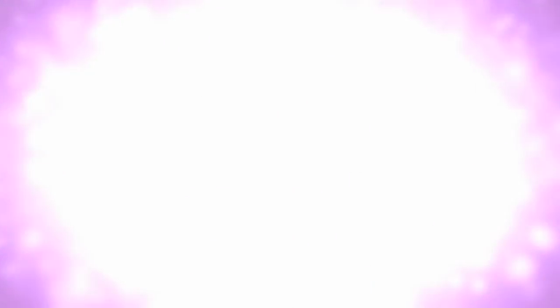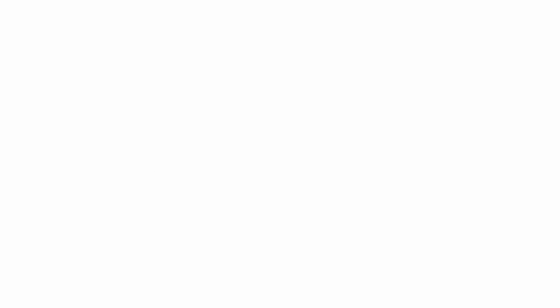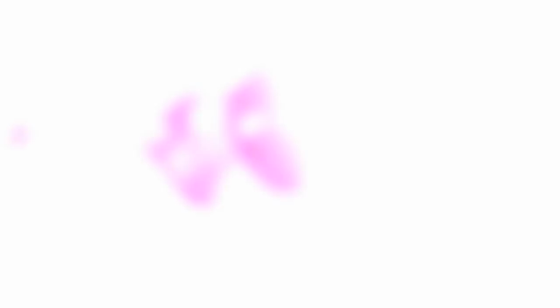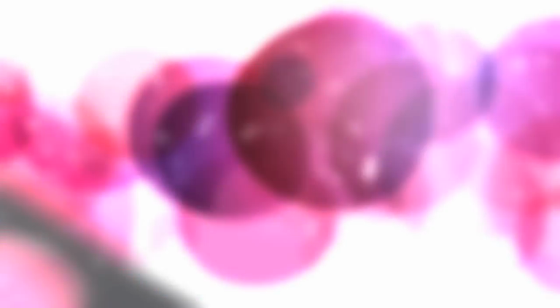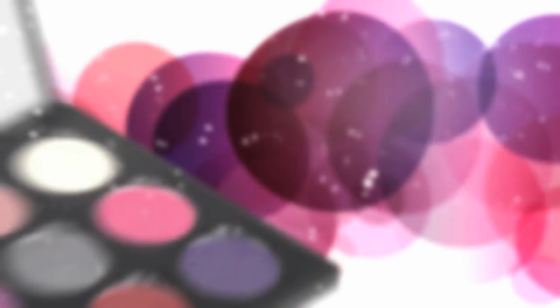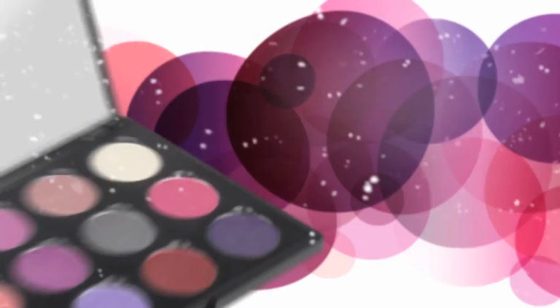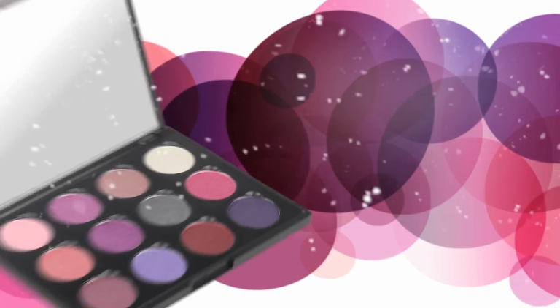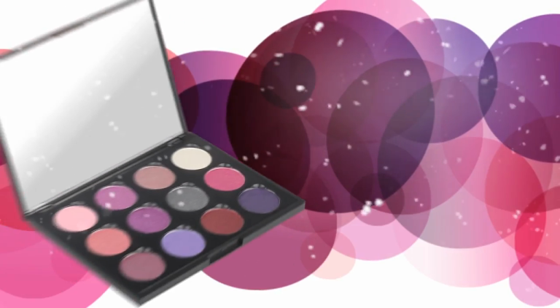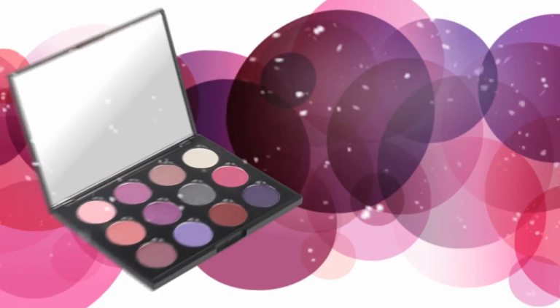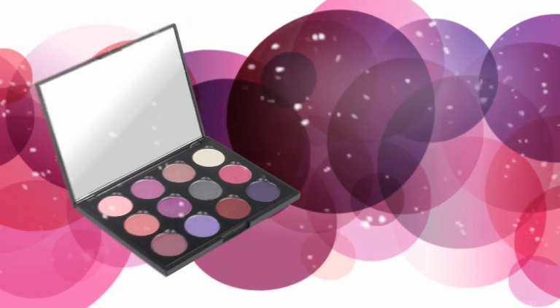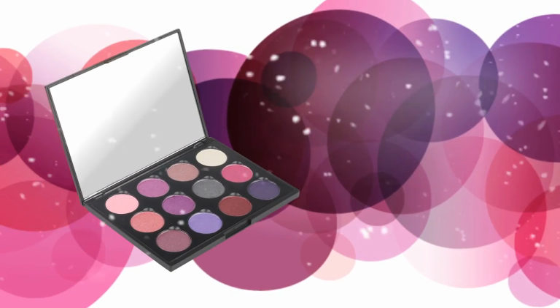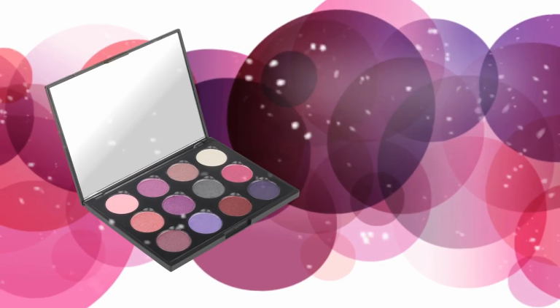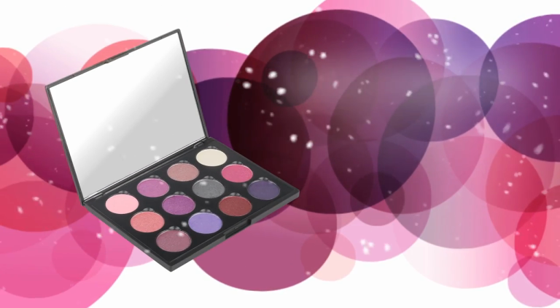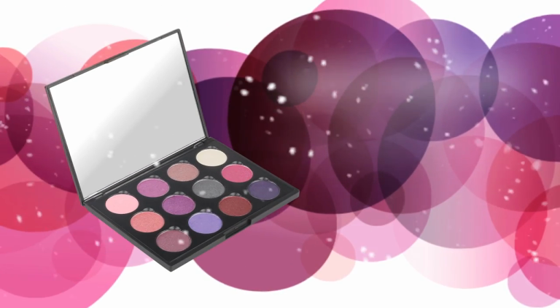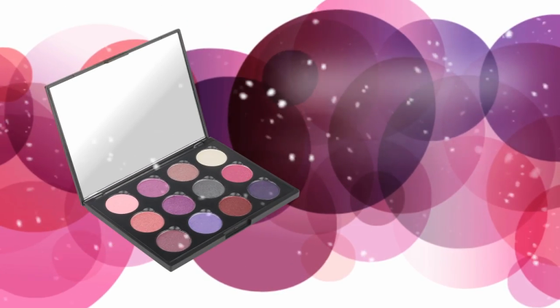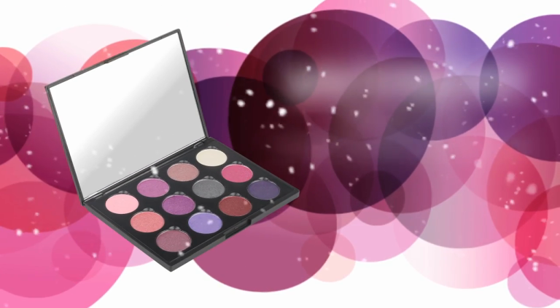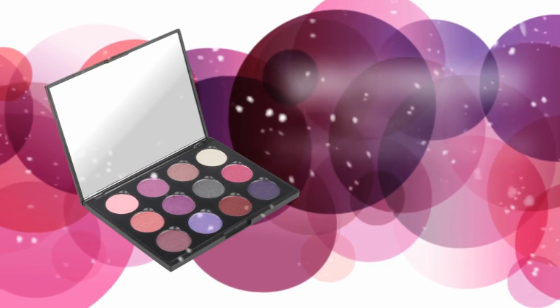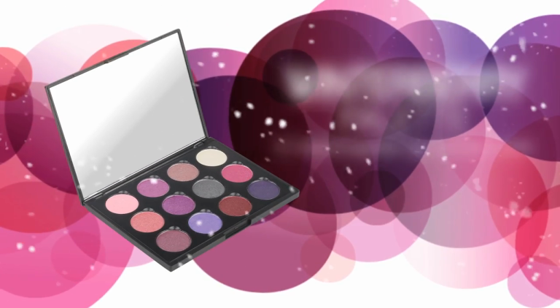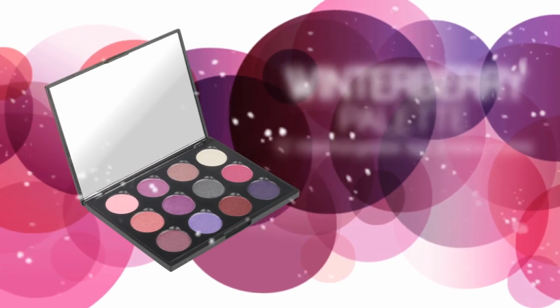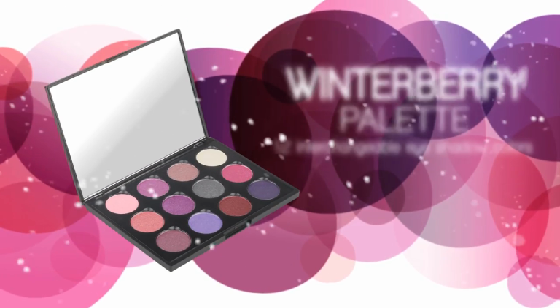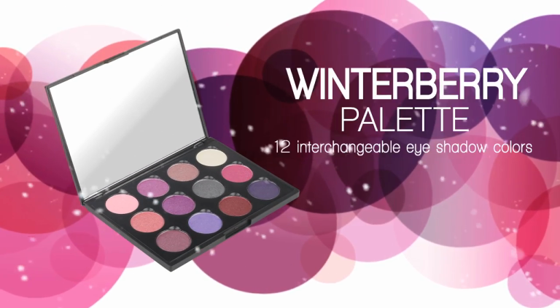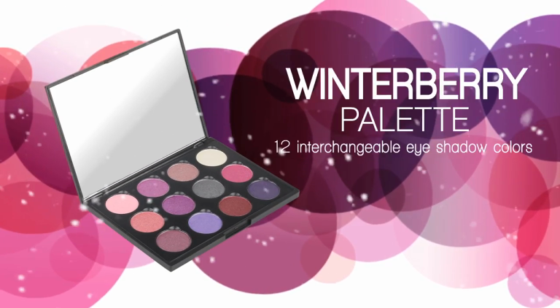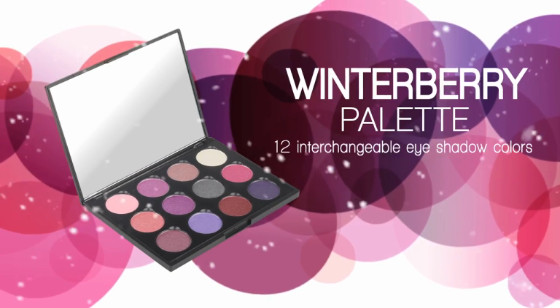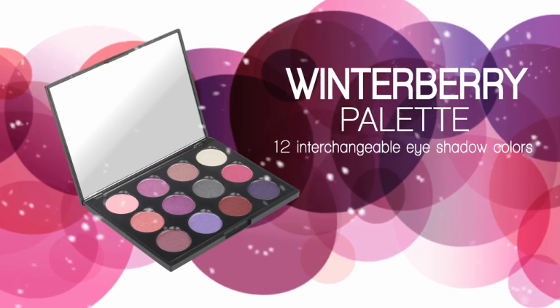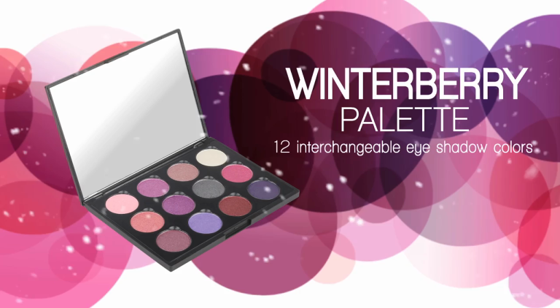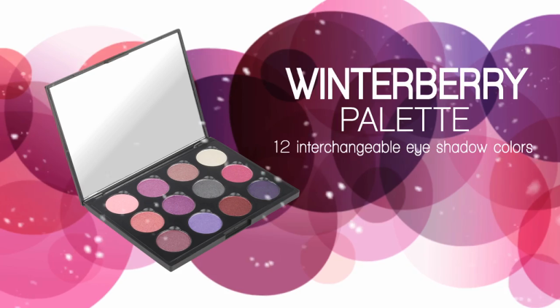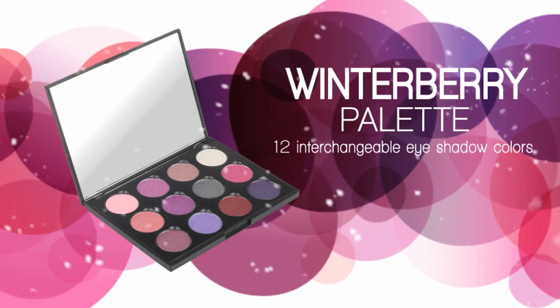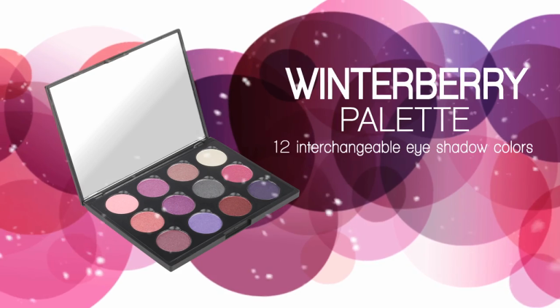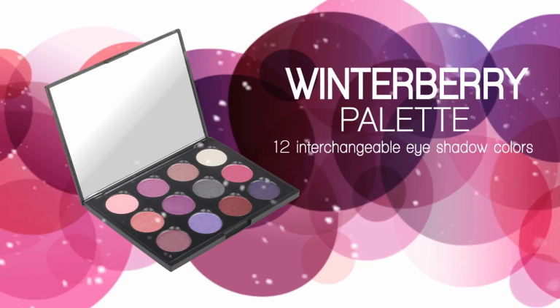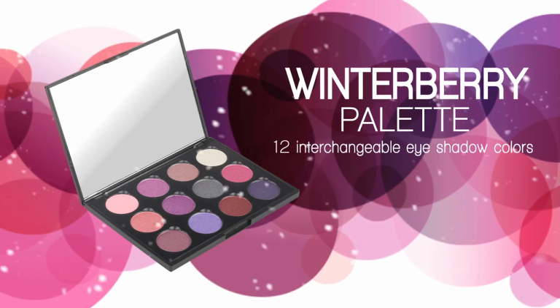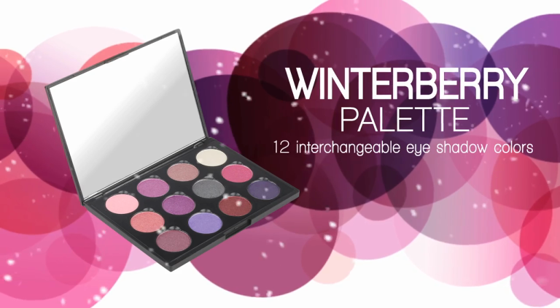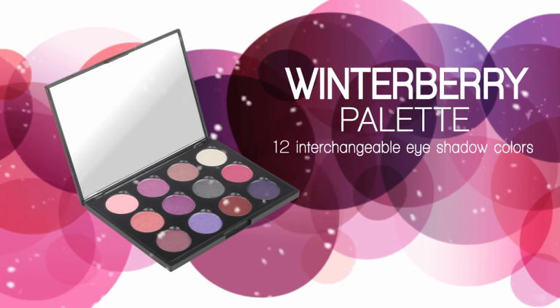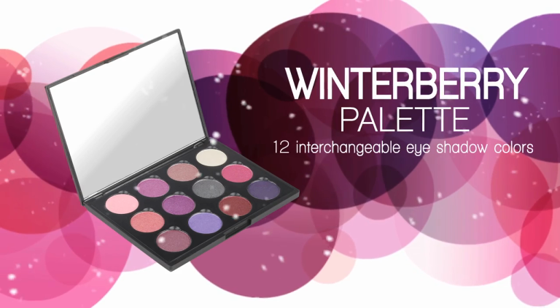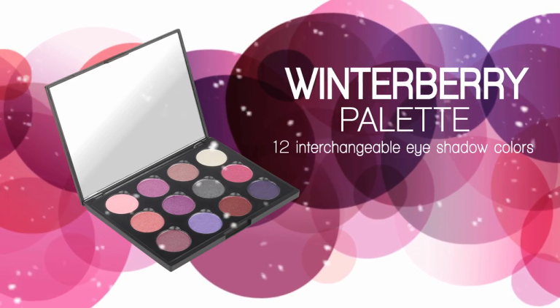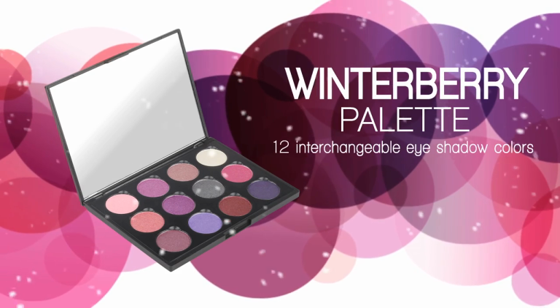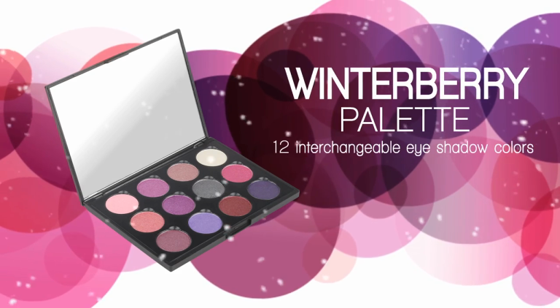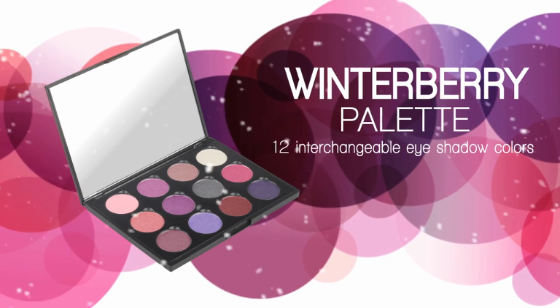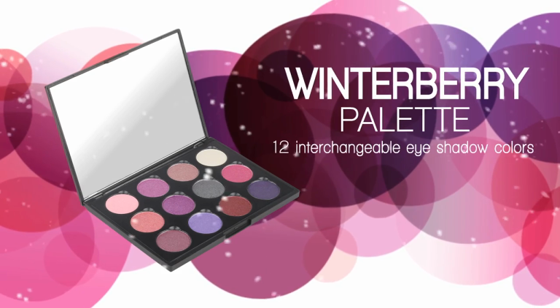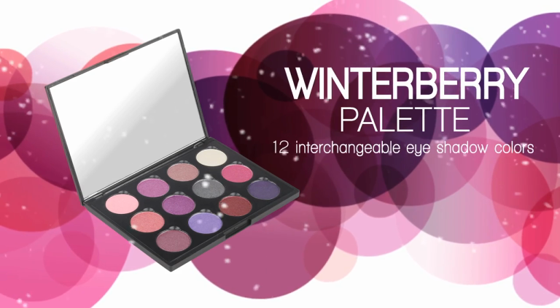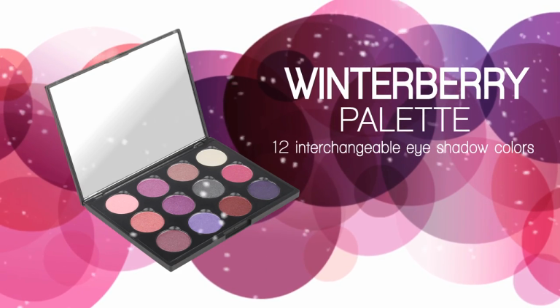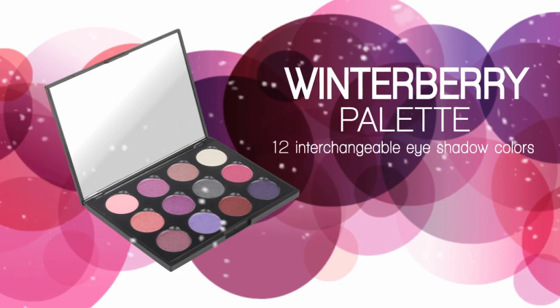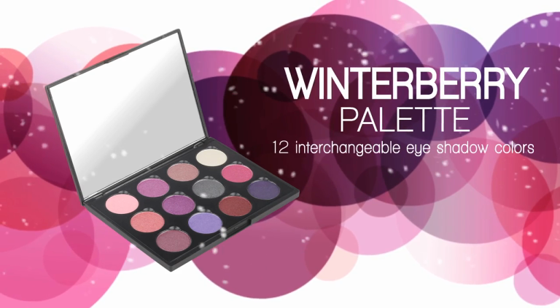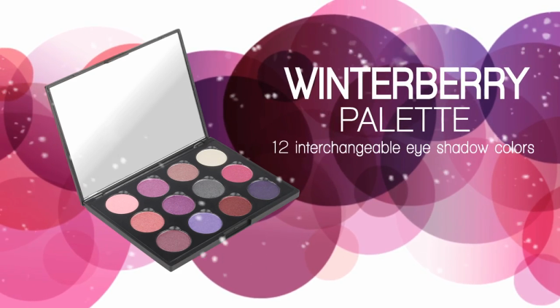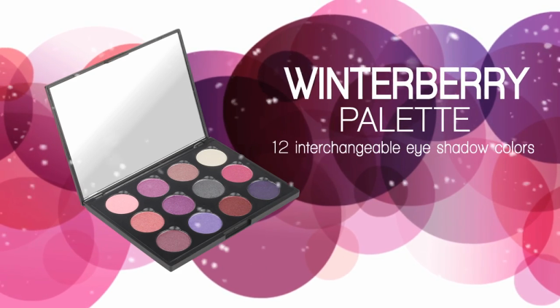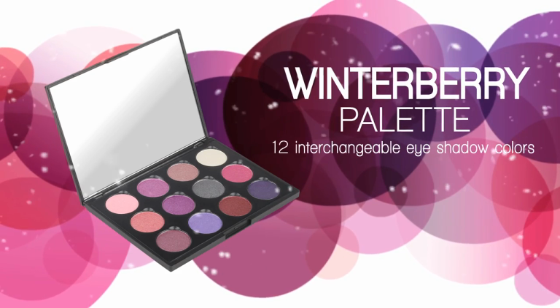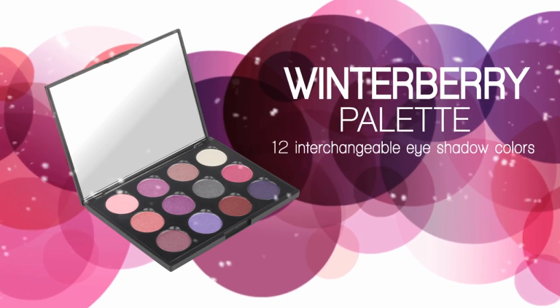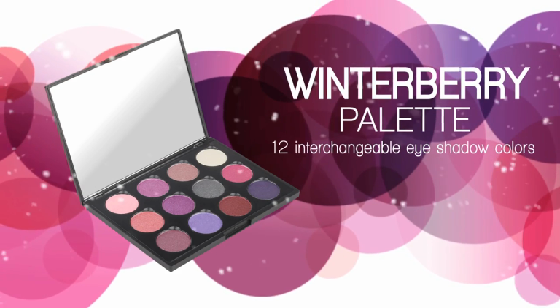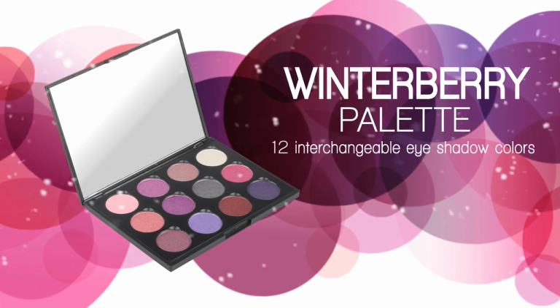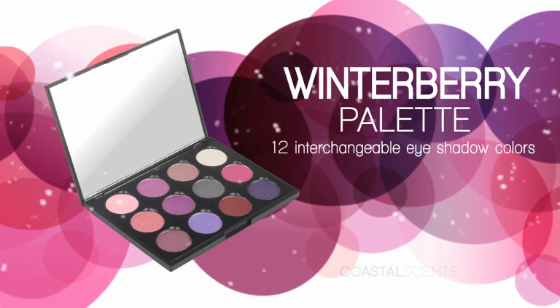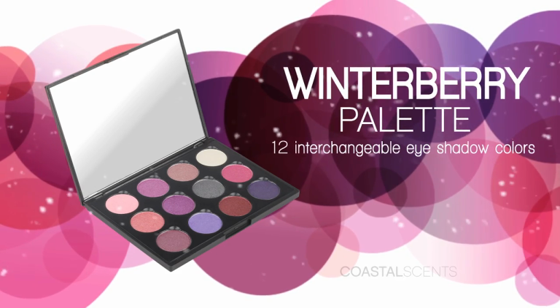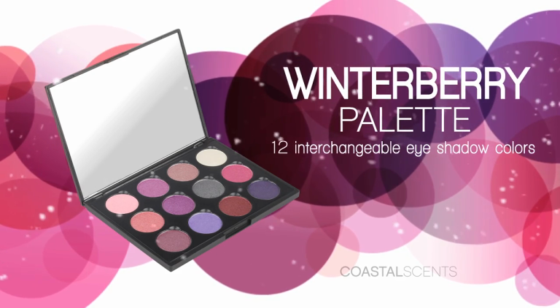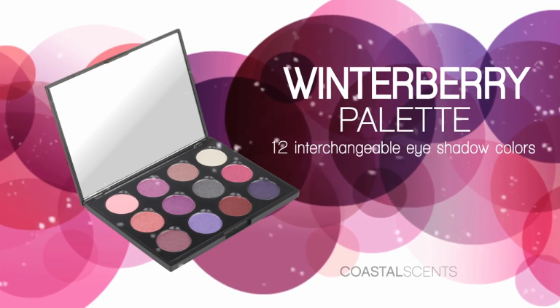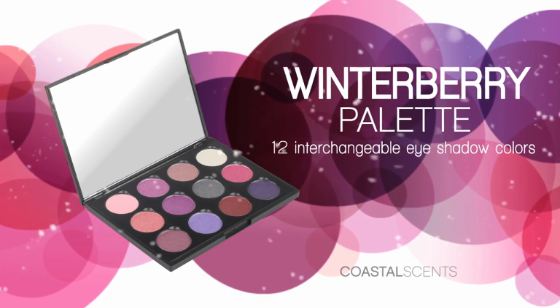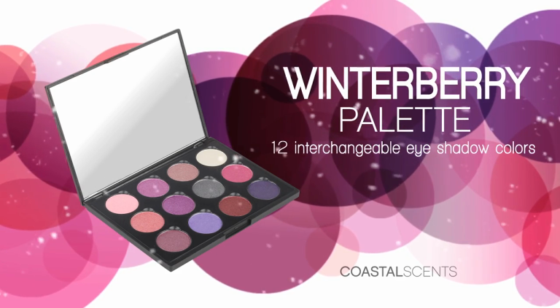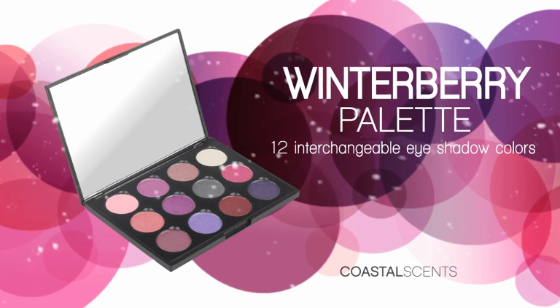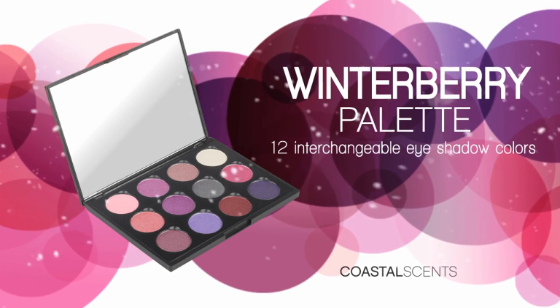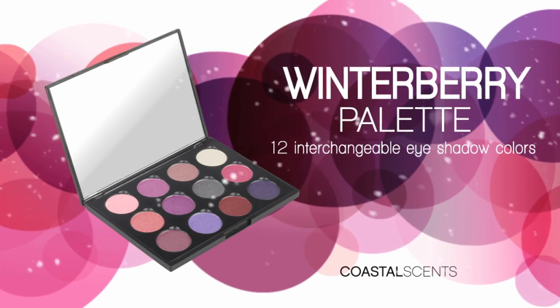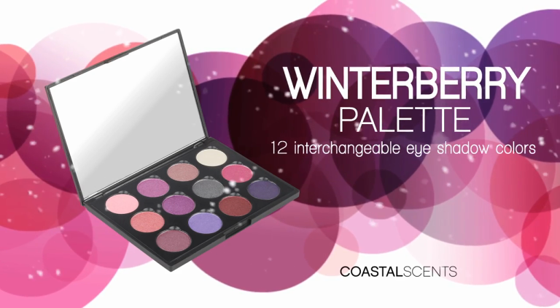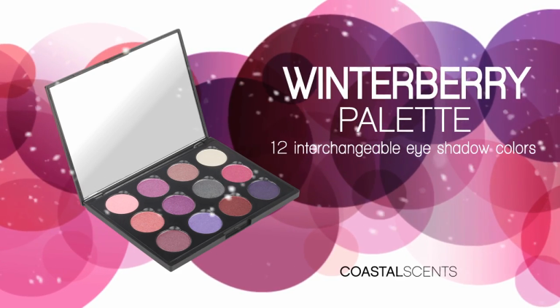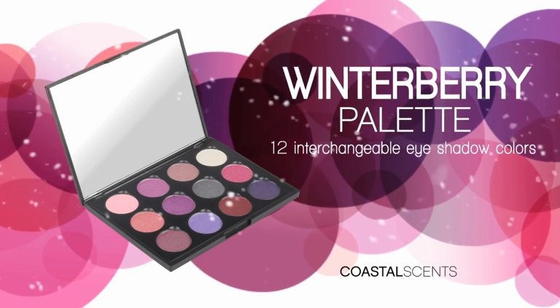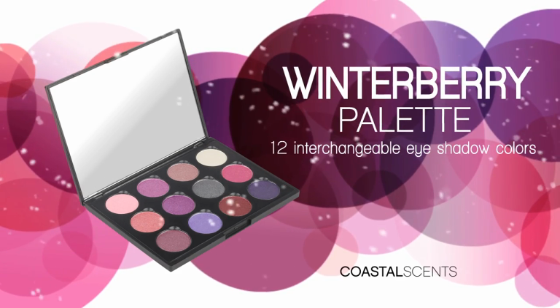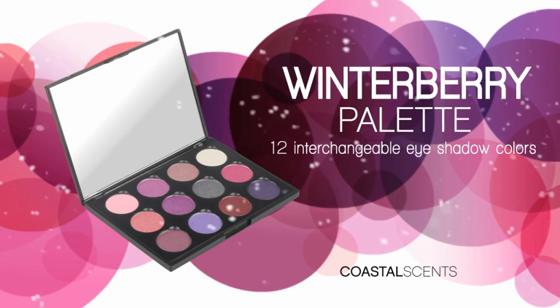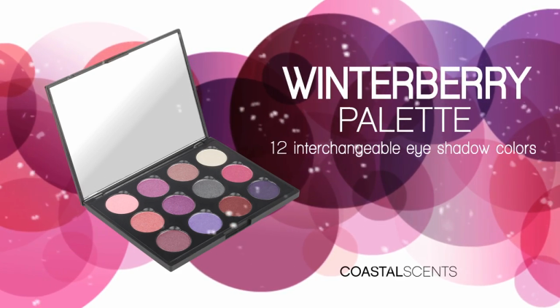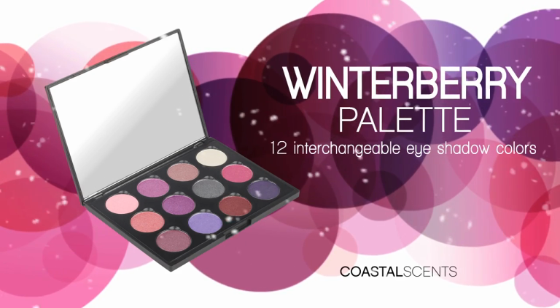Experience the perfect combination of shadows with the Winterberry Palette, only by Coastal Scents.